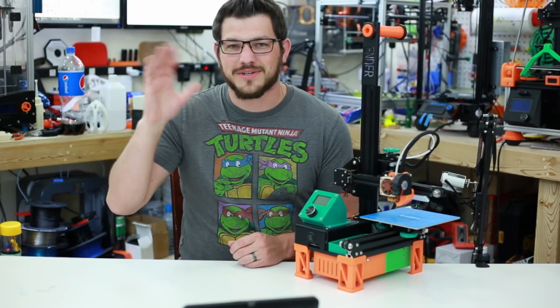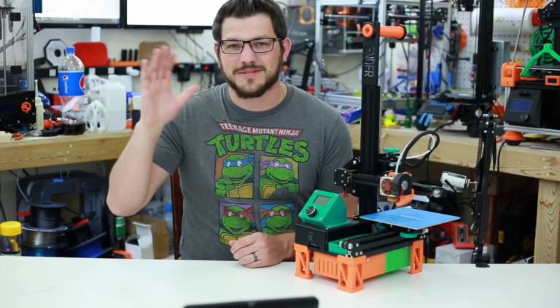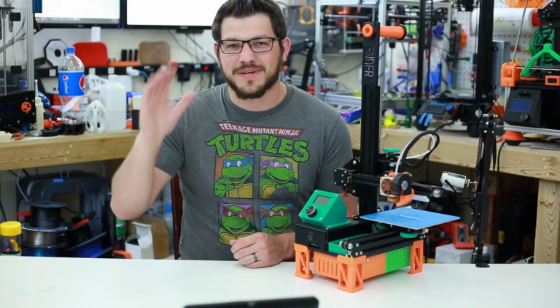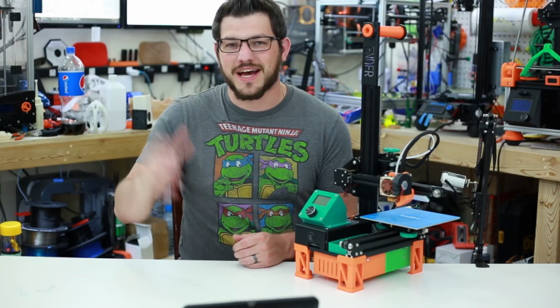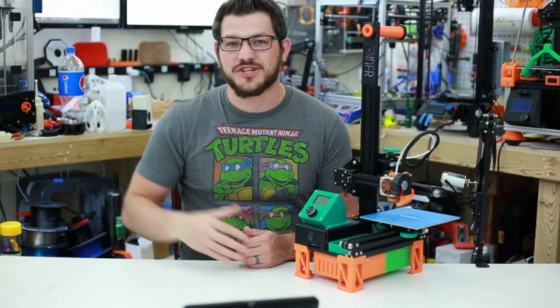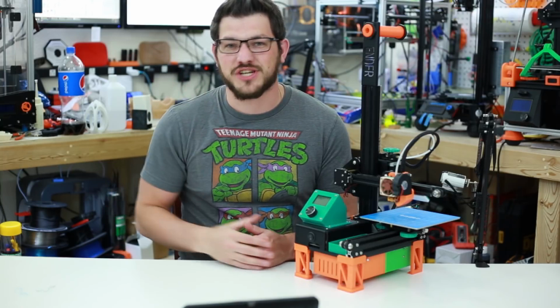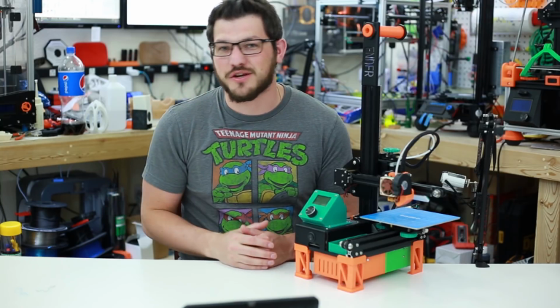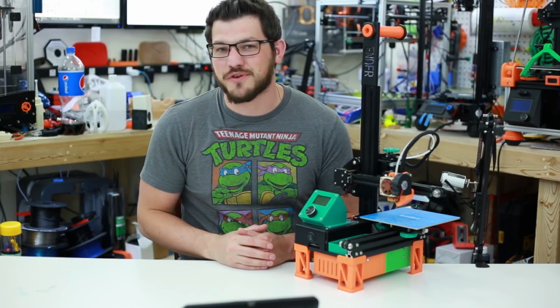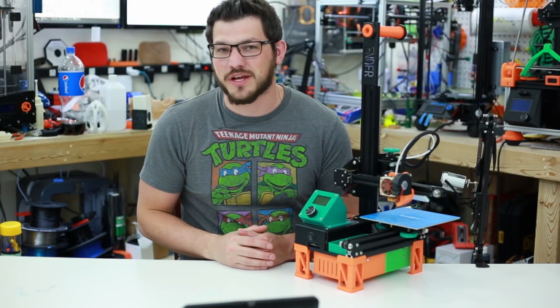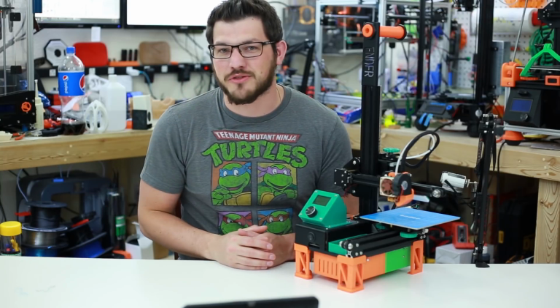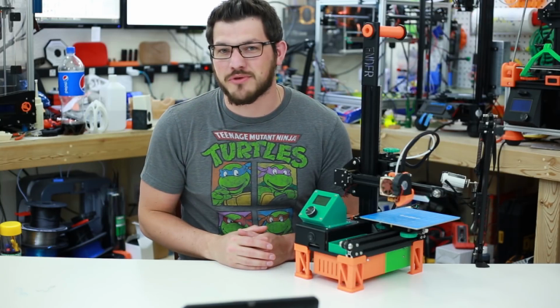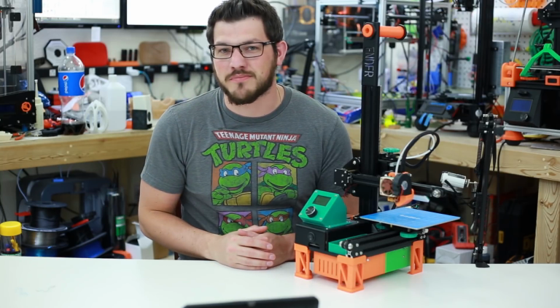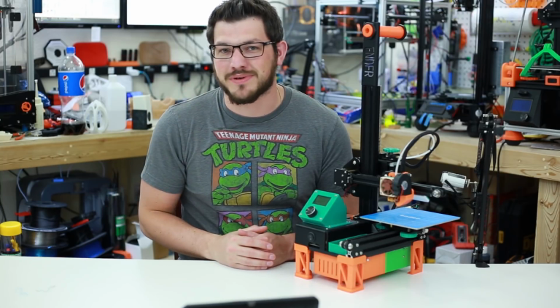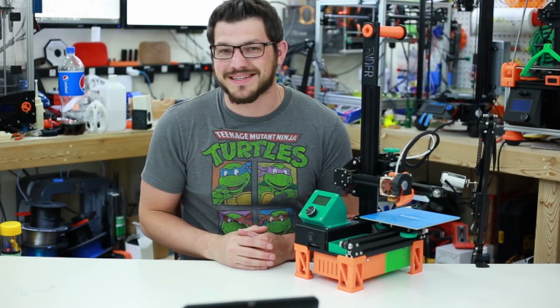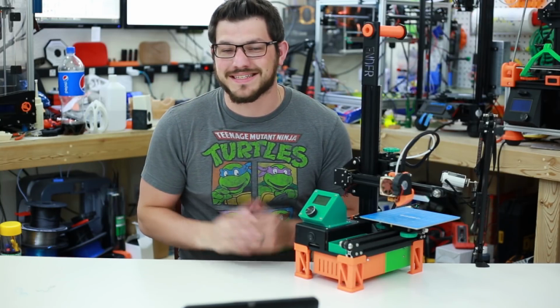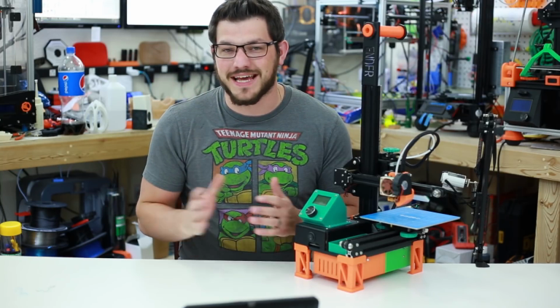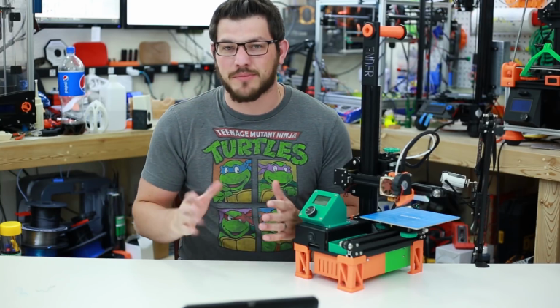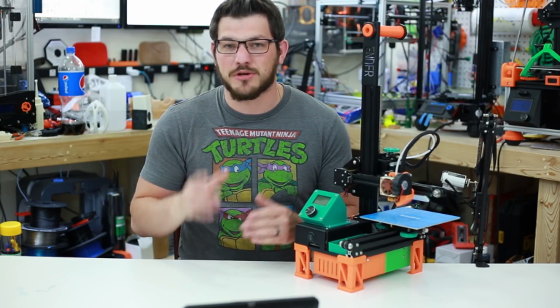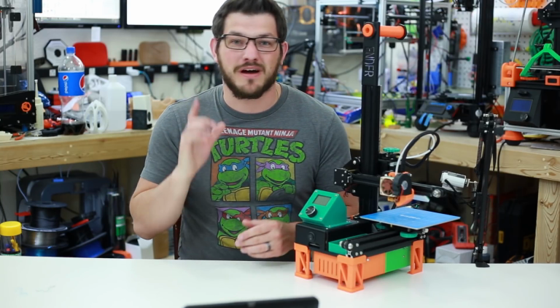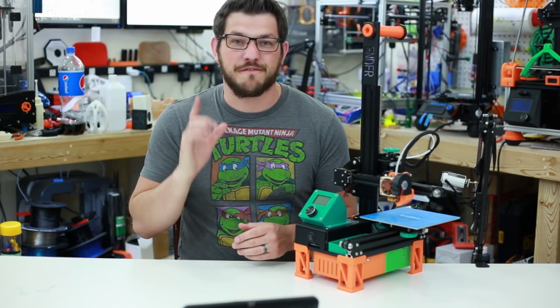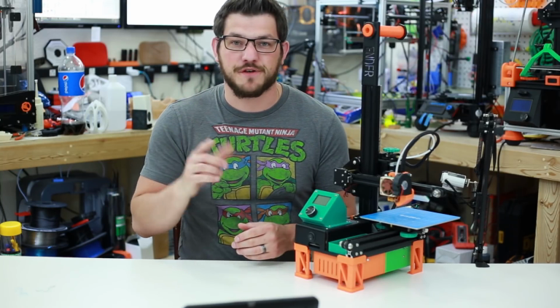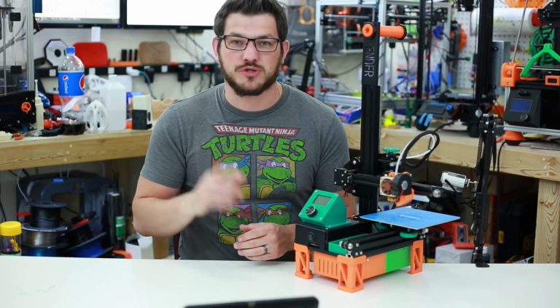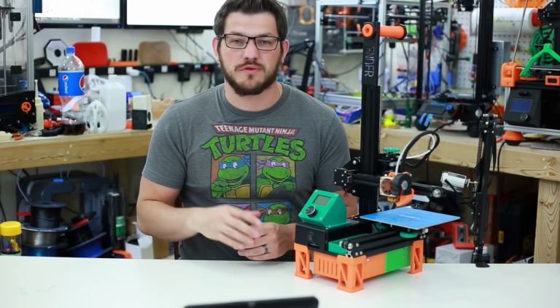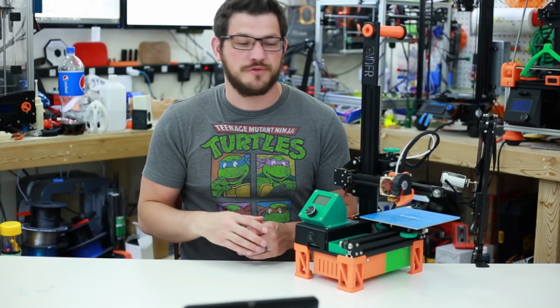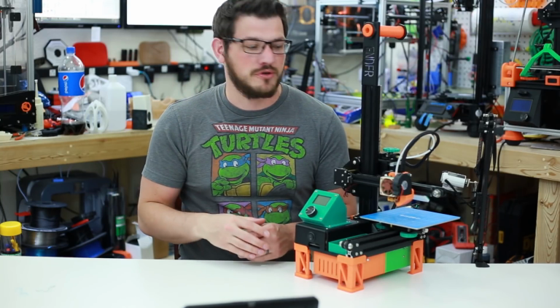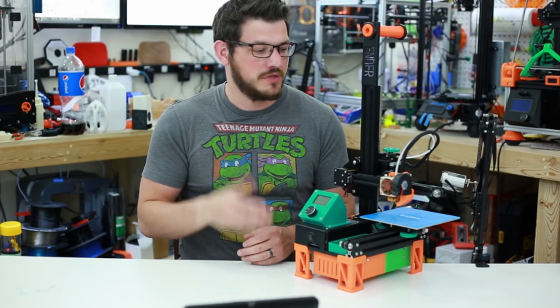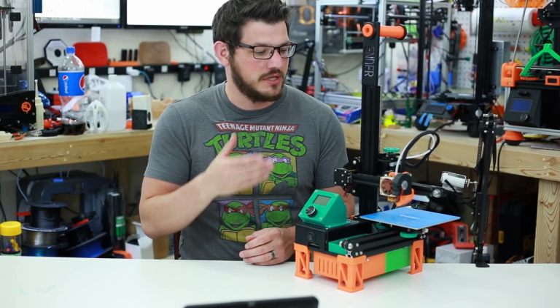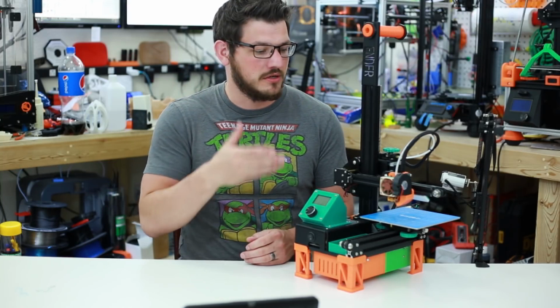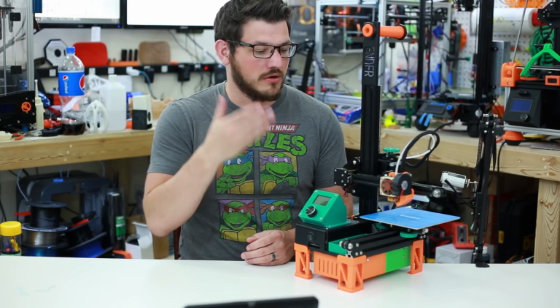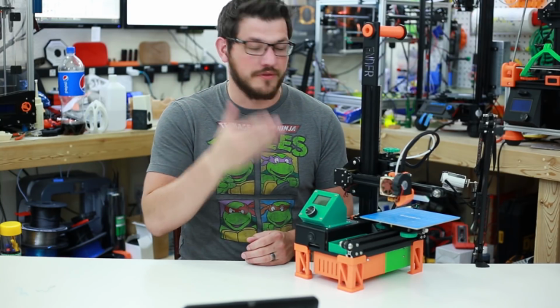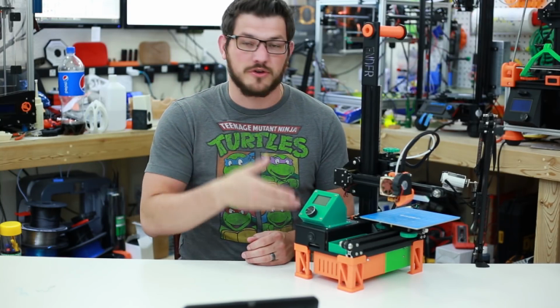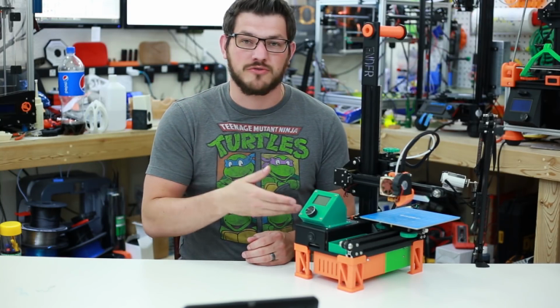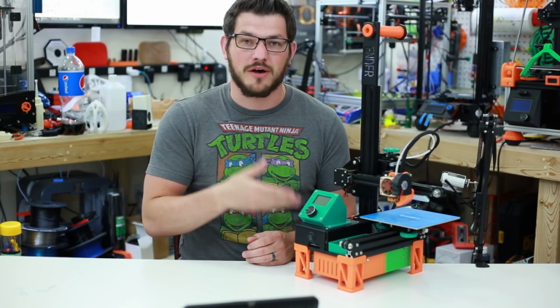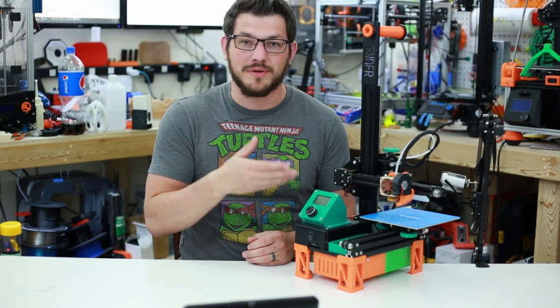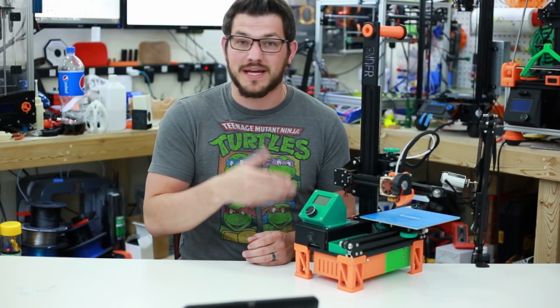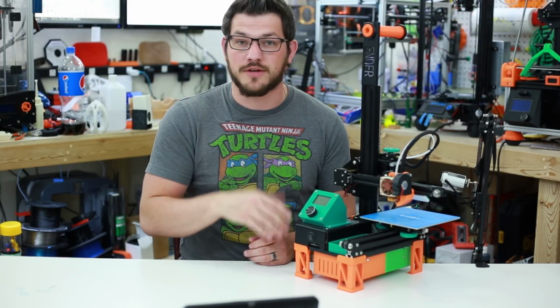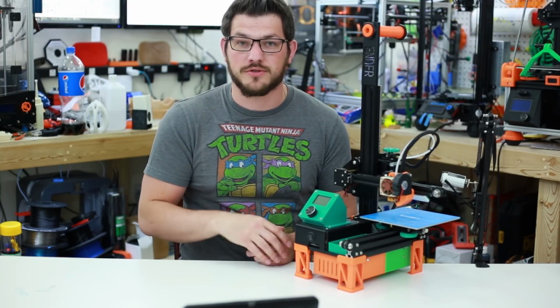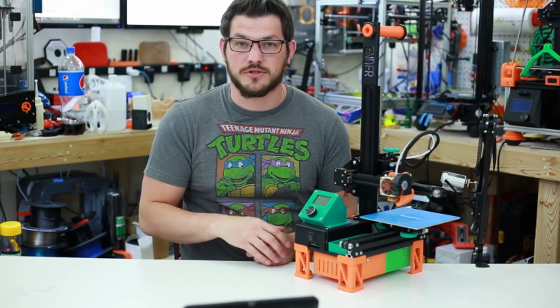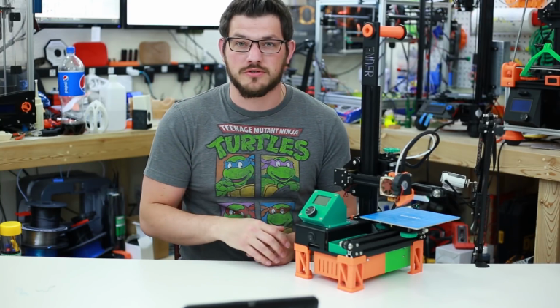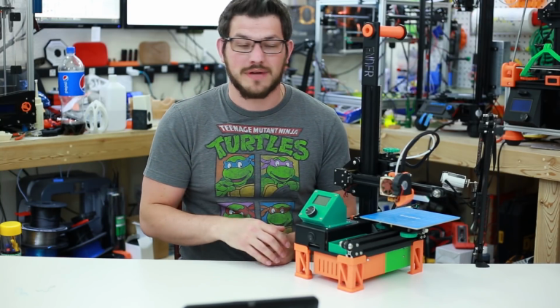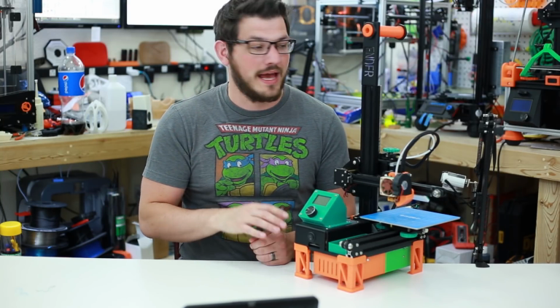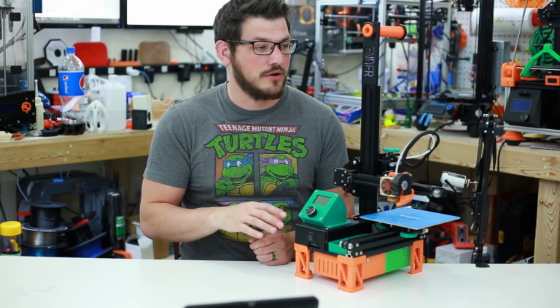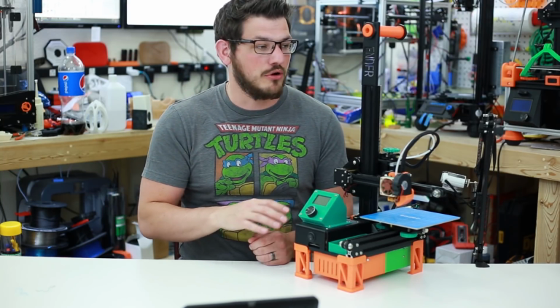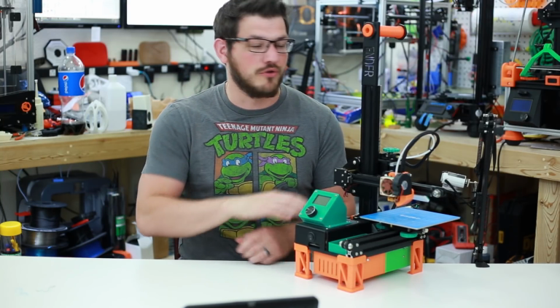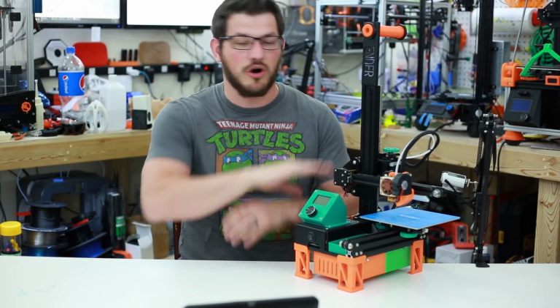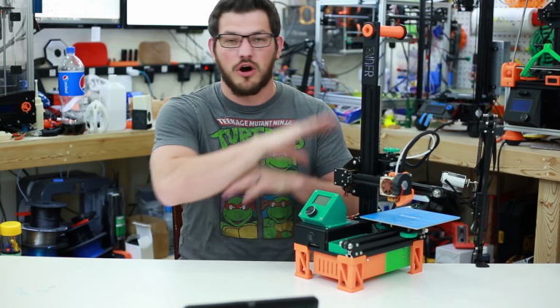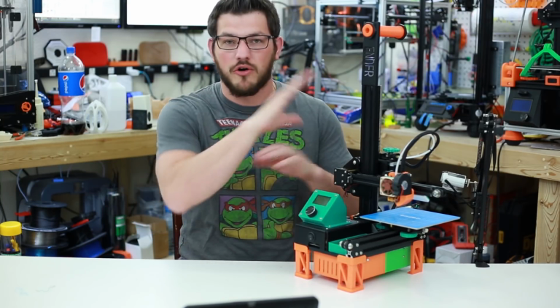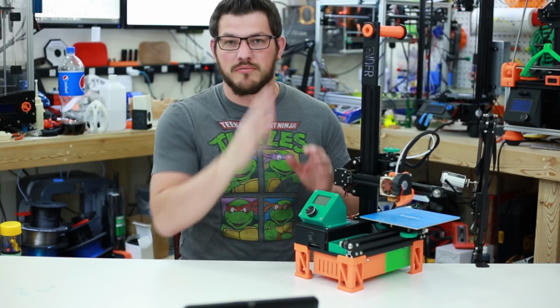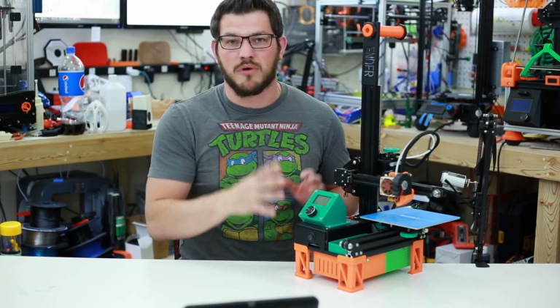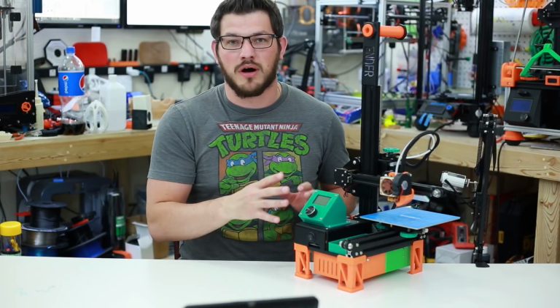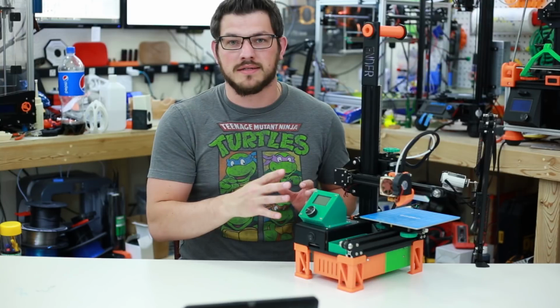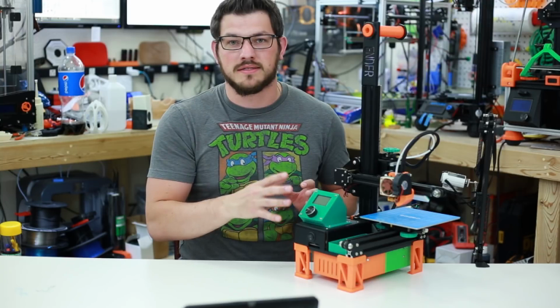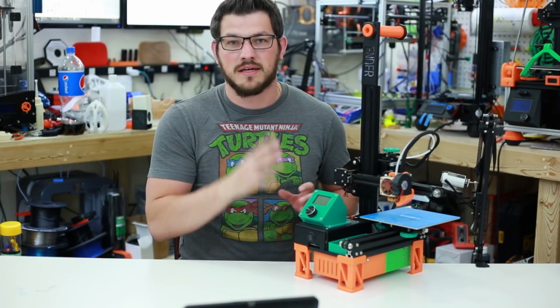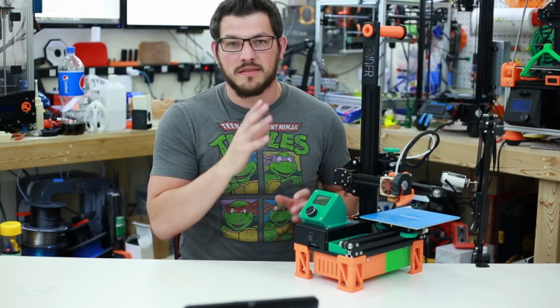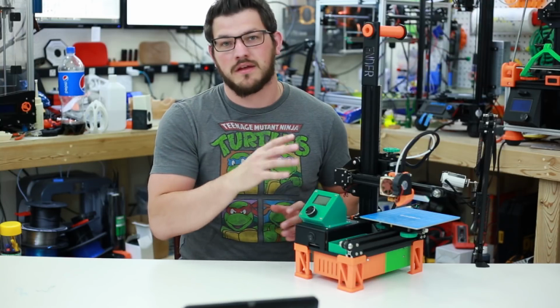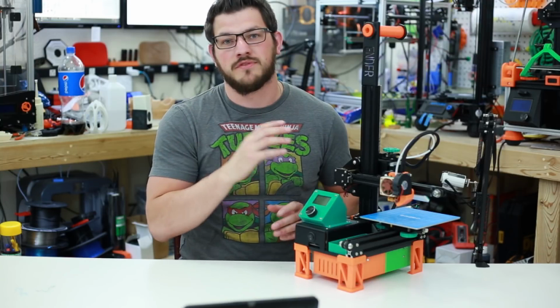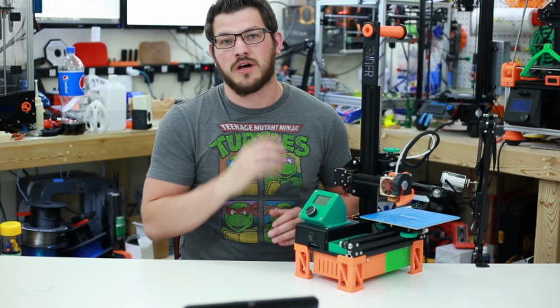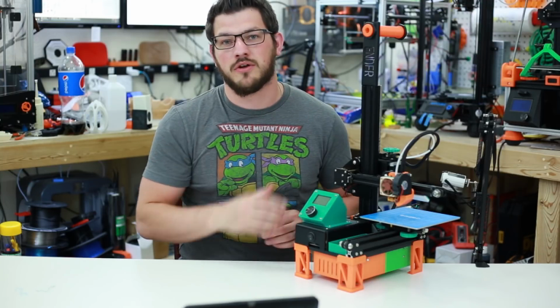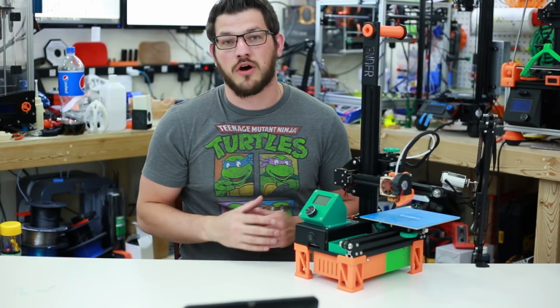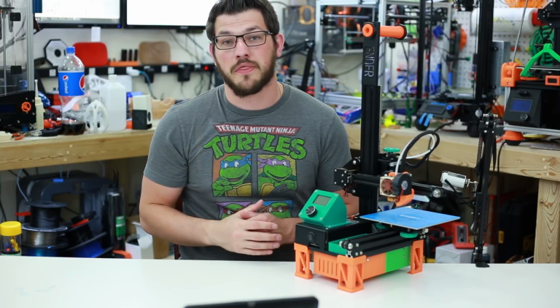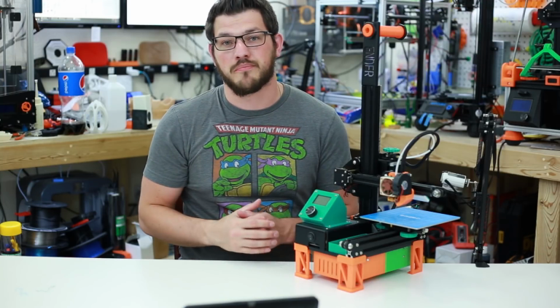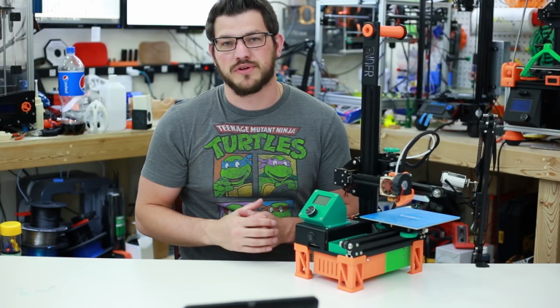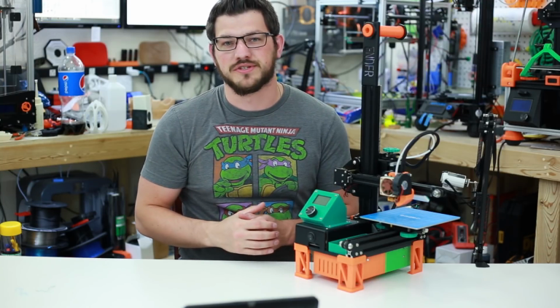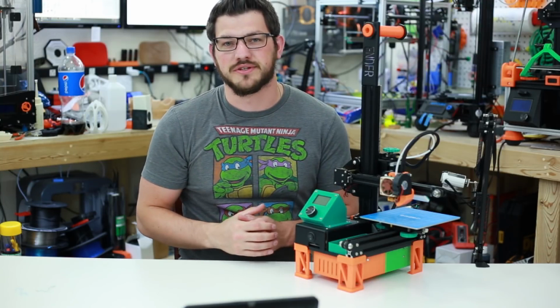What's up guys, Shane here from Geek 3D Printing and today I'm going to do my official review of the Creality Ender 2 and go over all the mods that I've done on the printer.